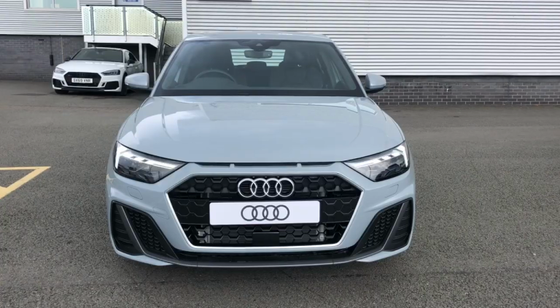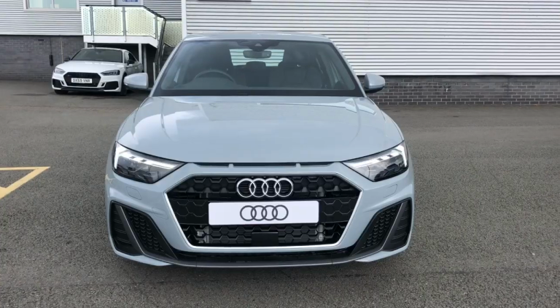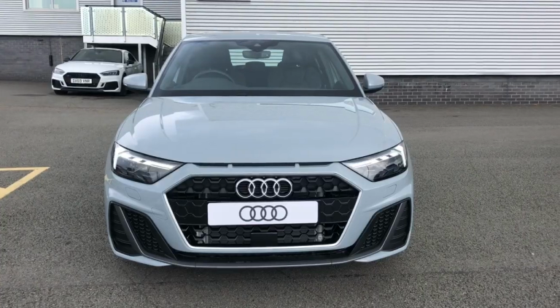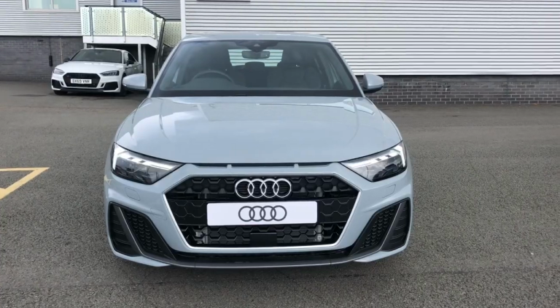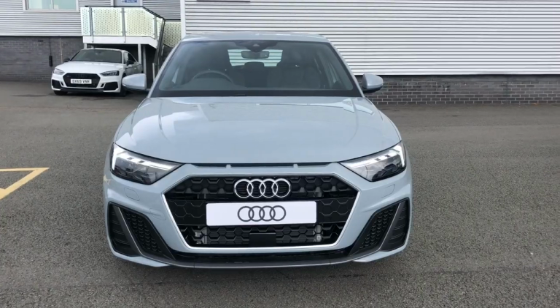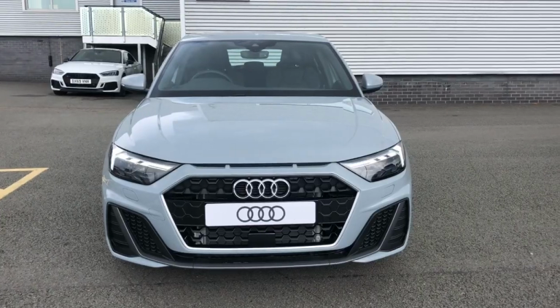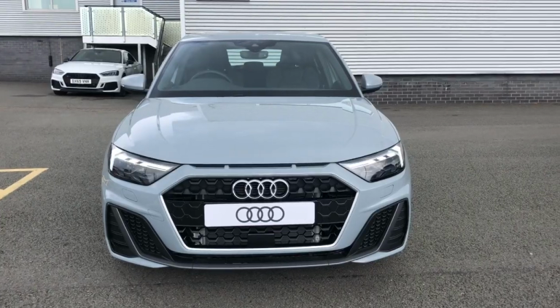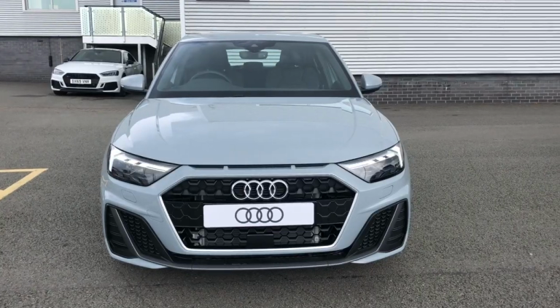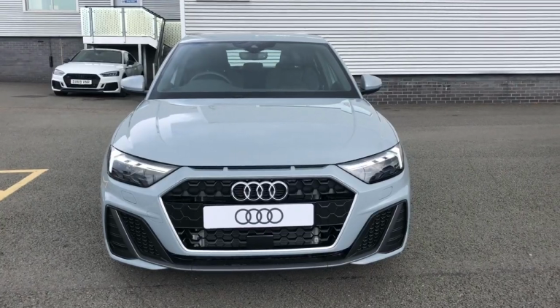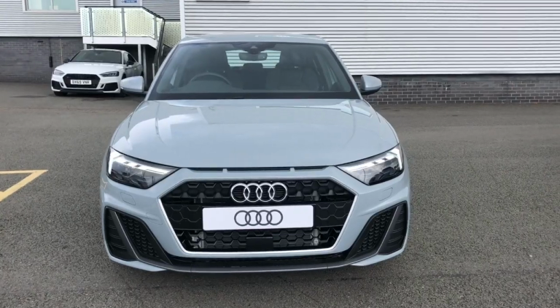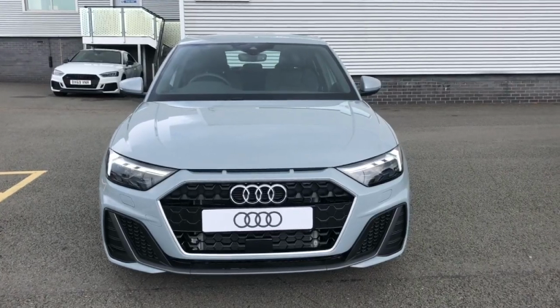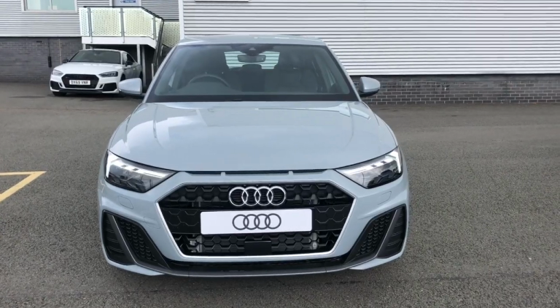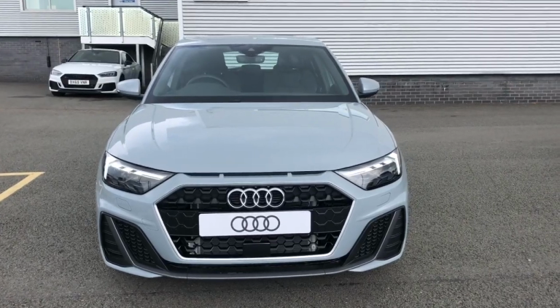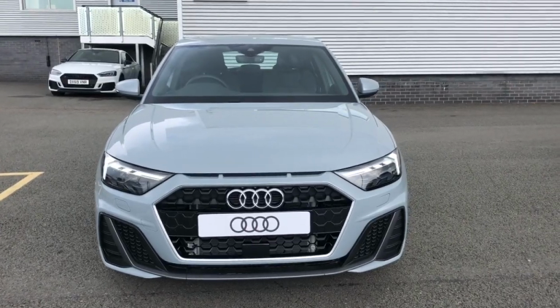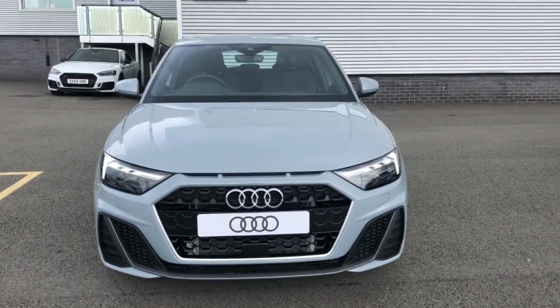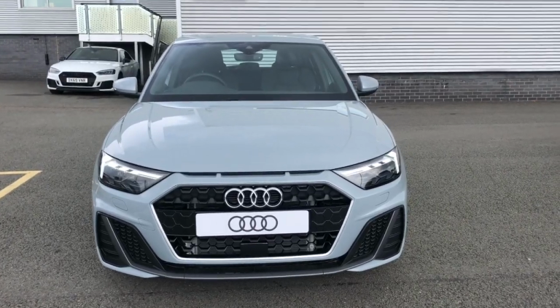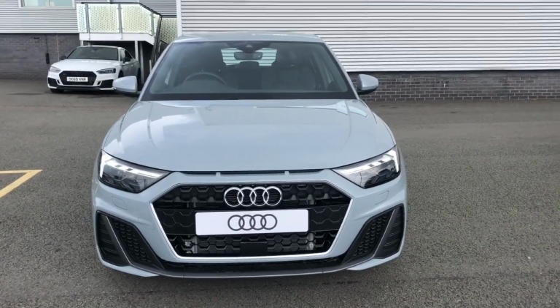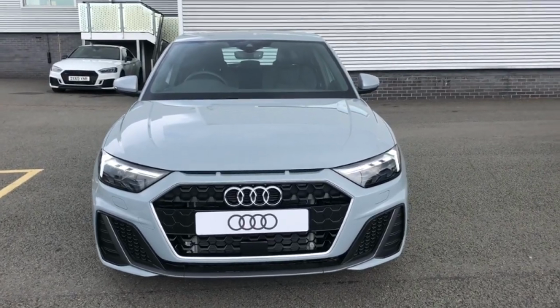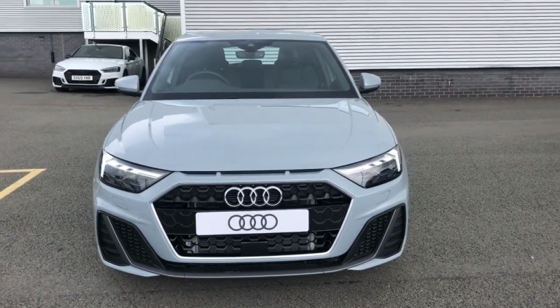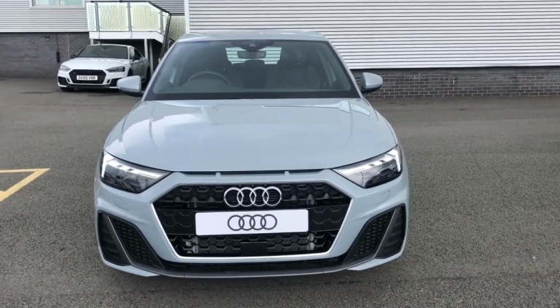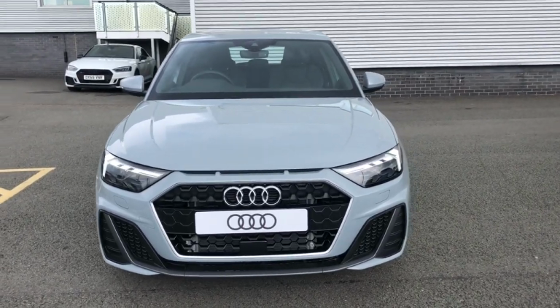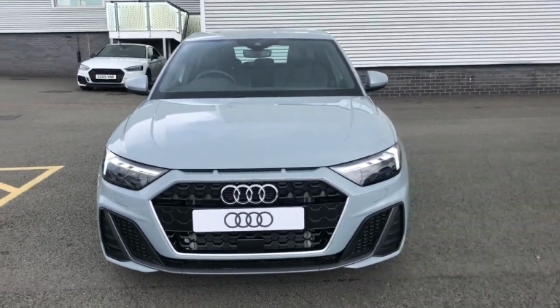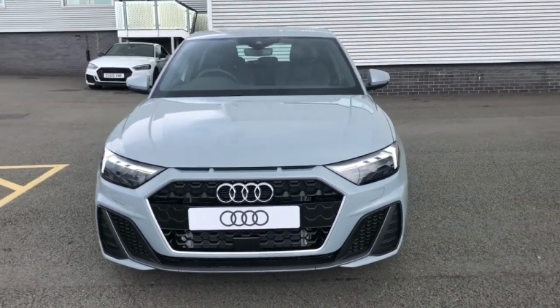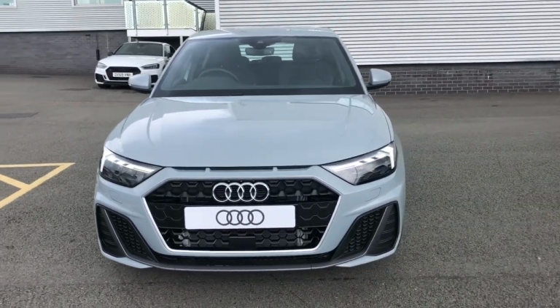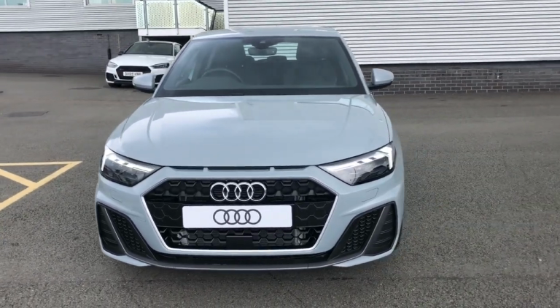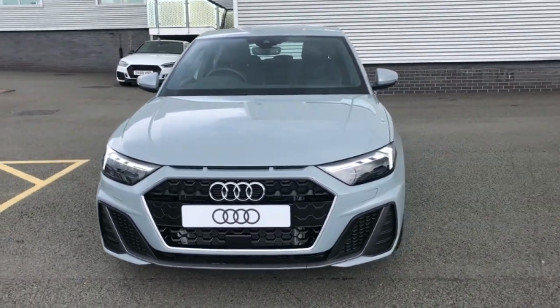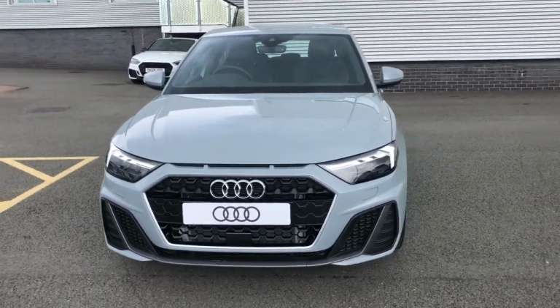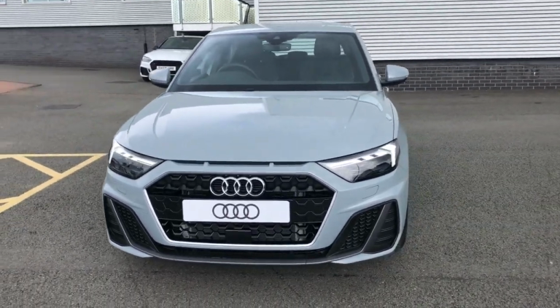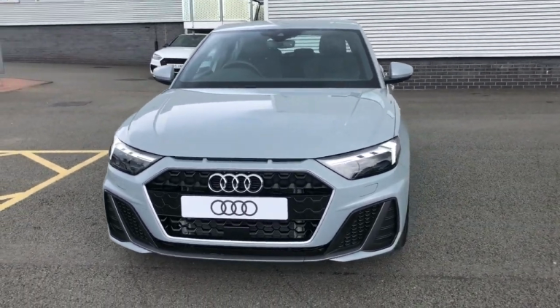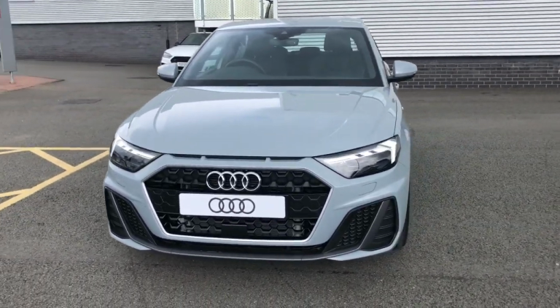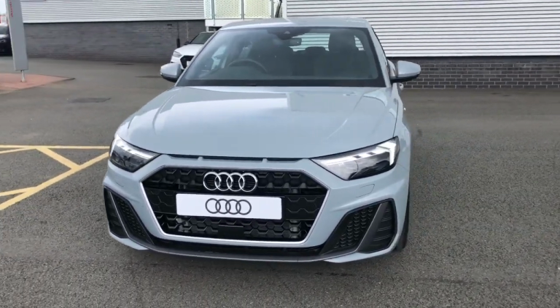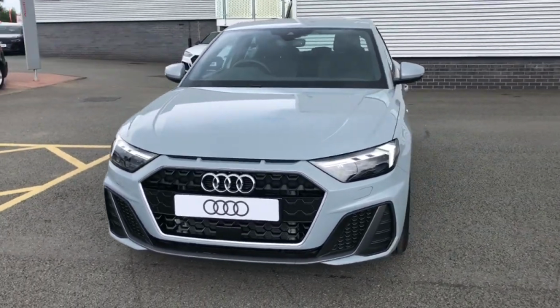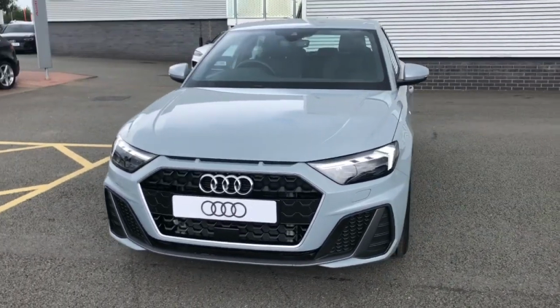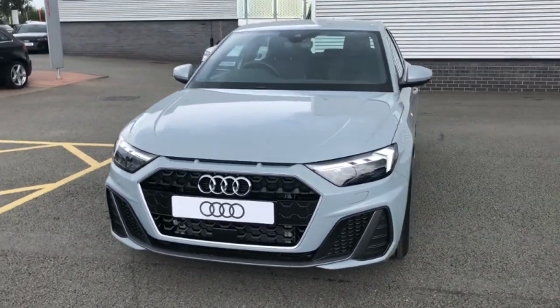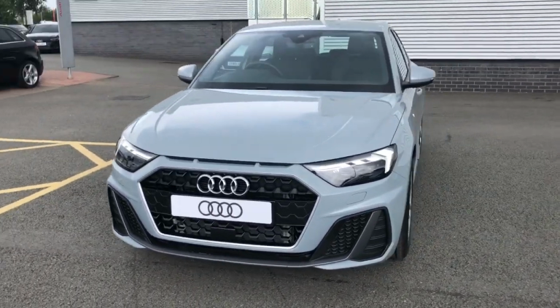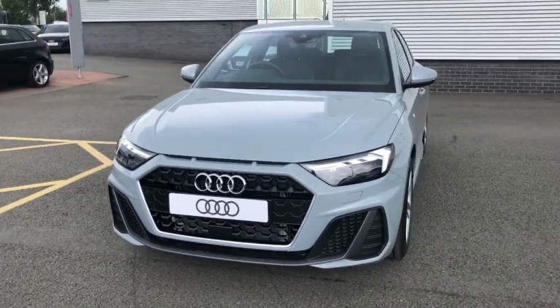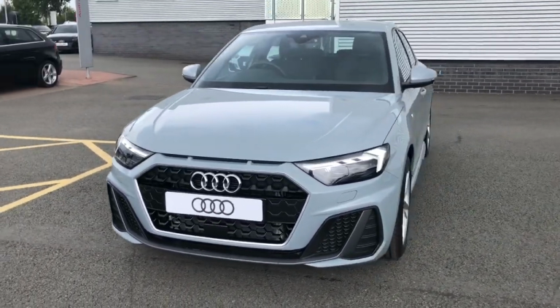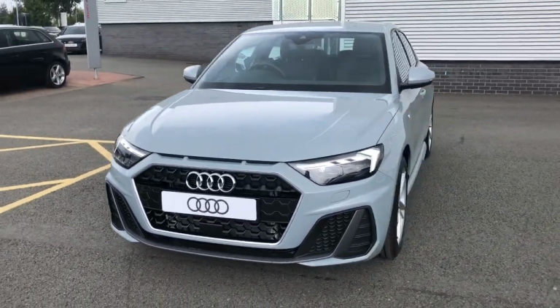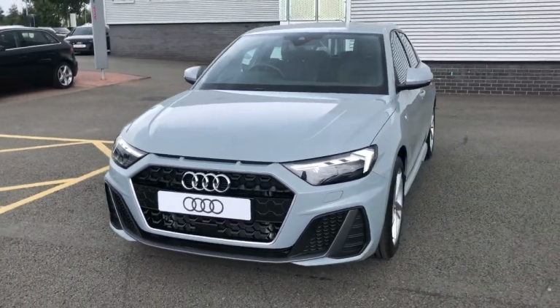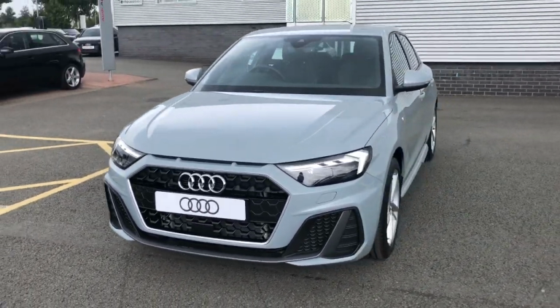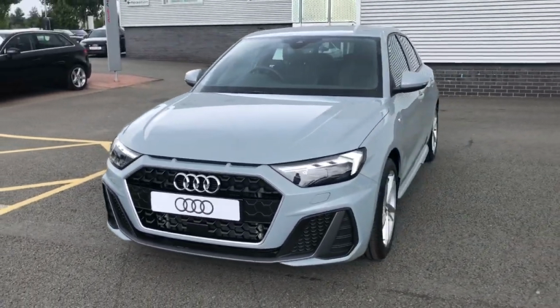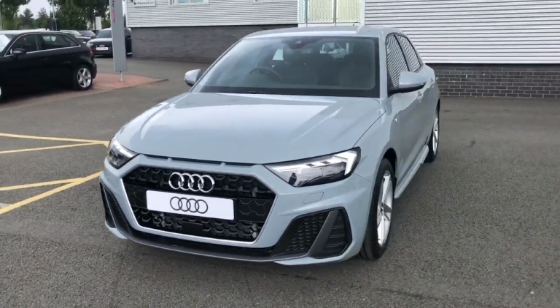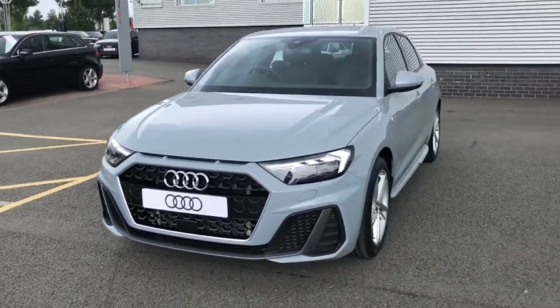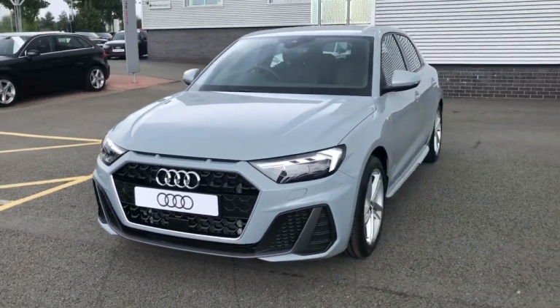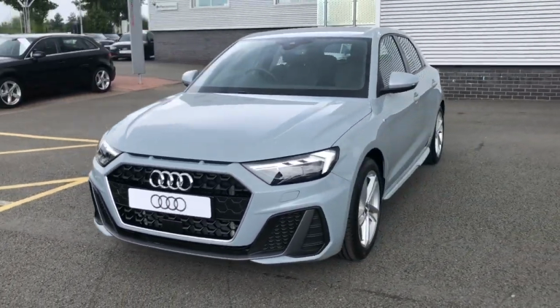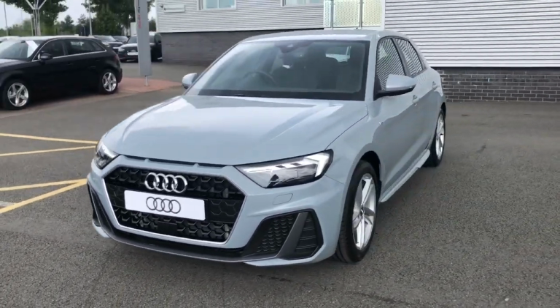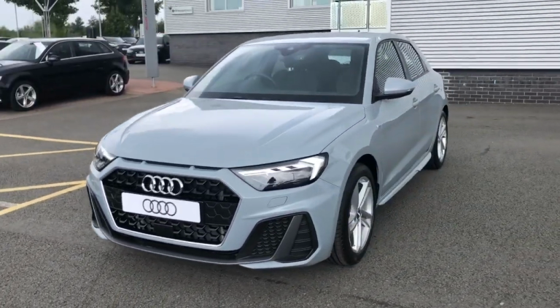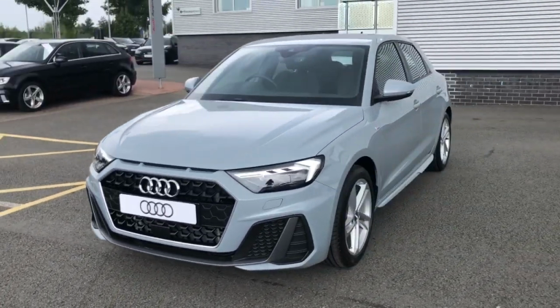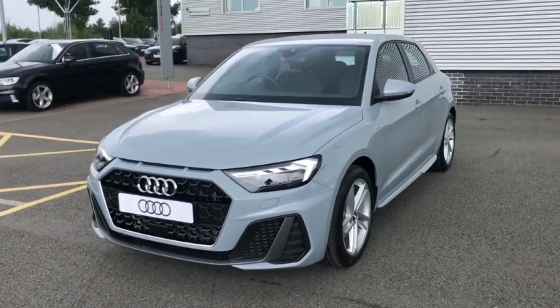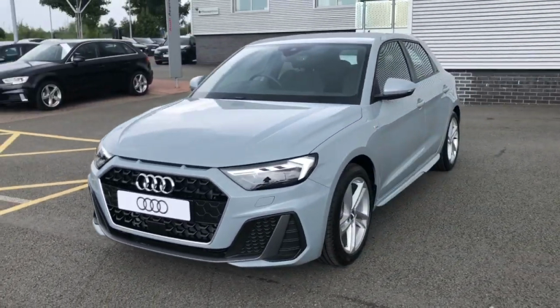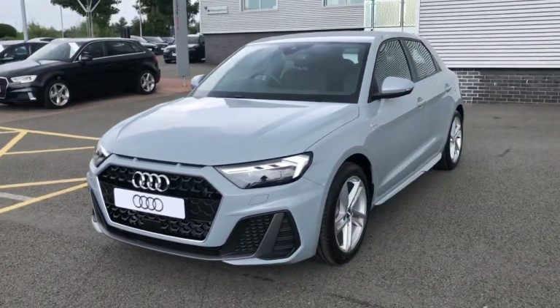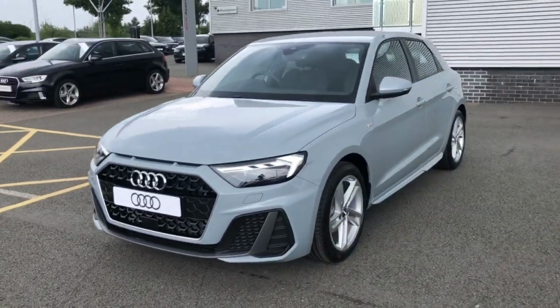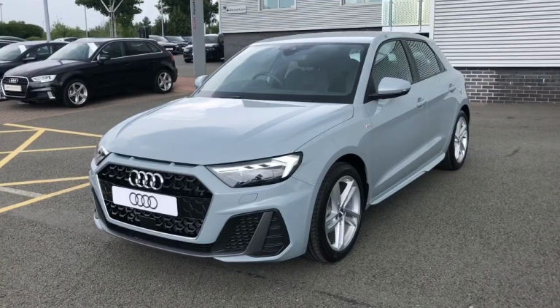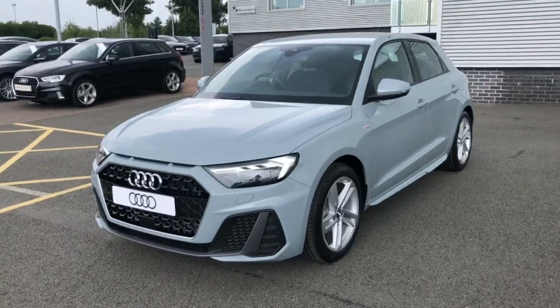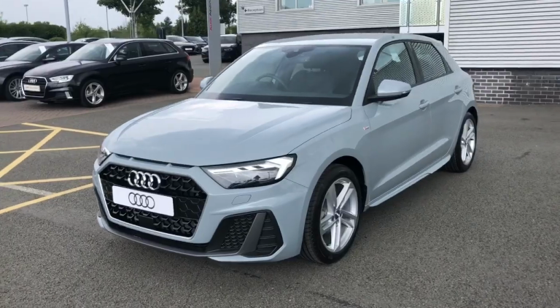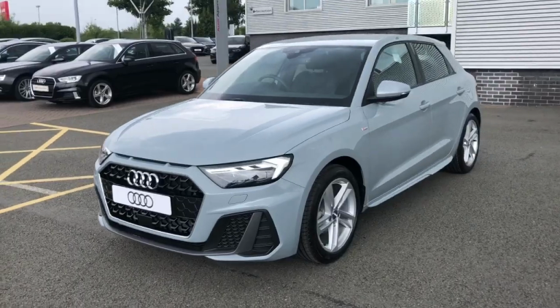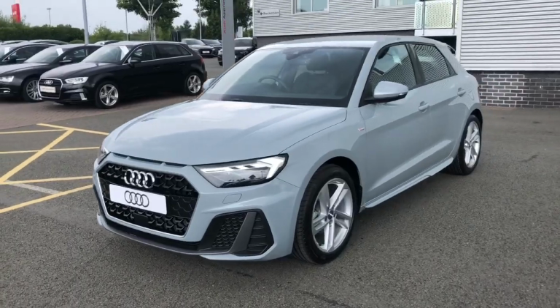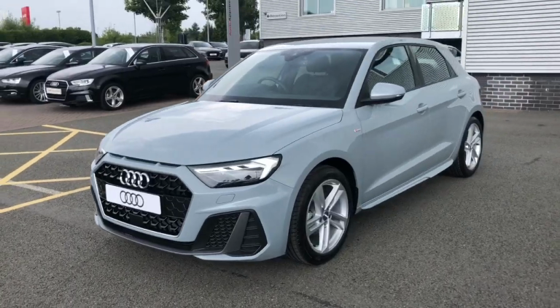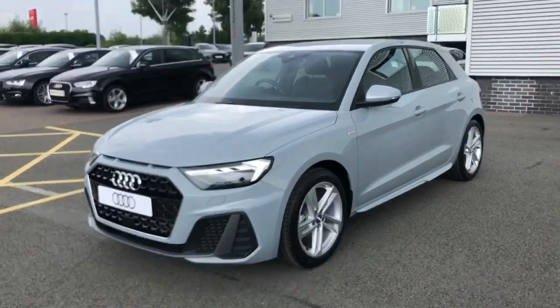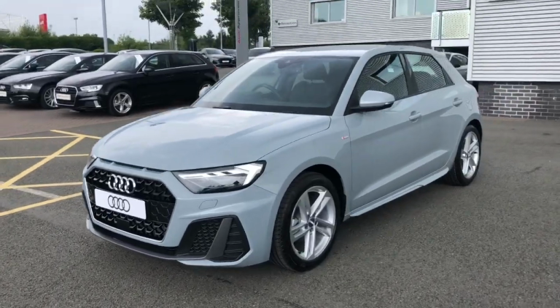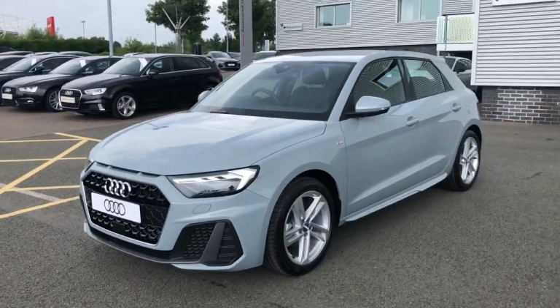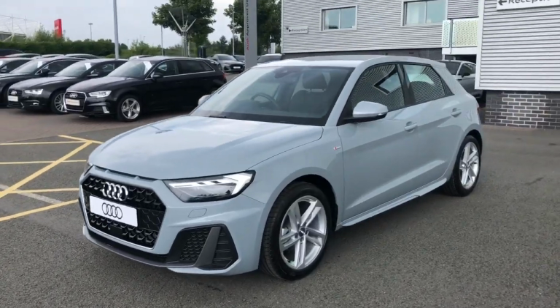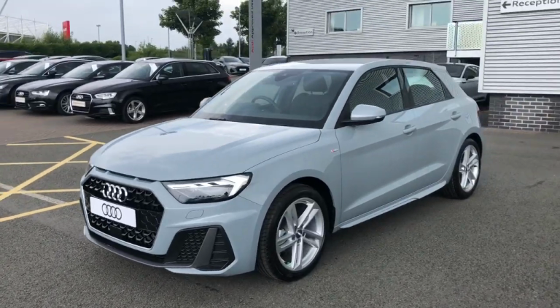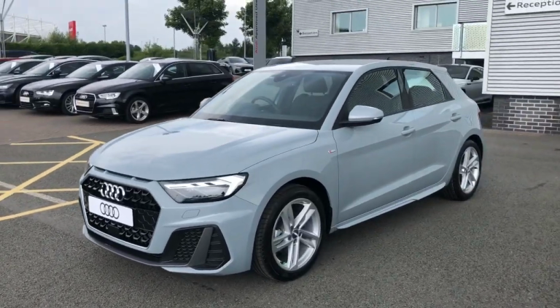Hello and welcome to Stoke Audi. Here we have a brand new Audi A1 Sportback S-Line.